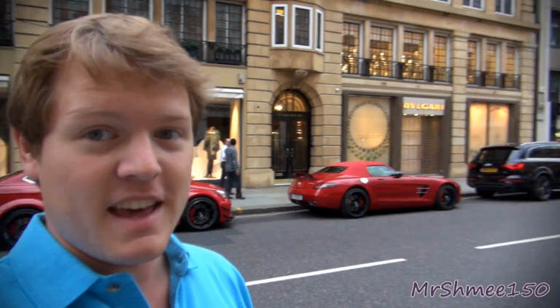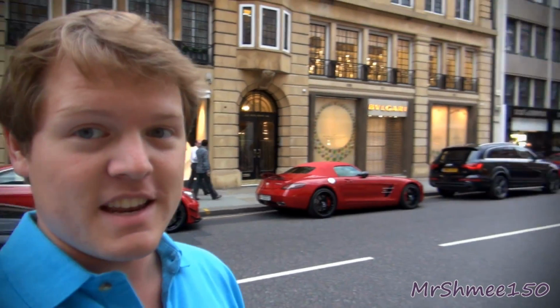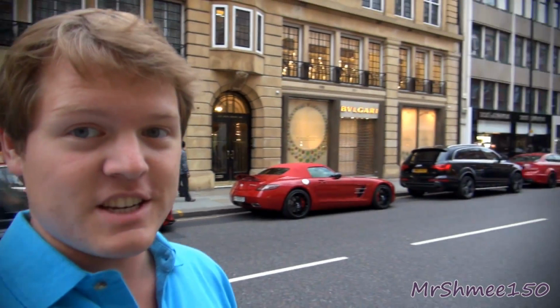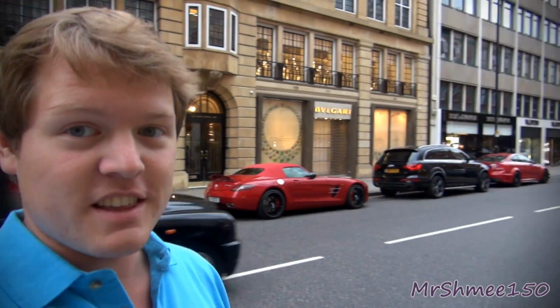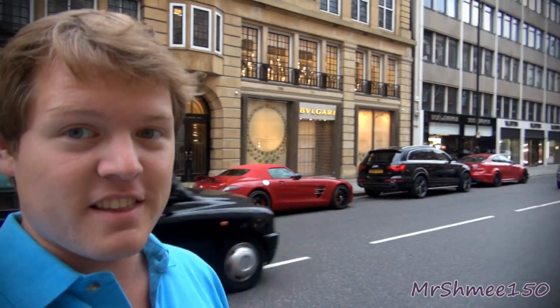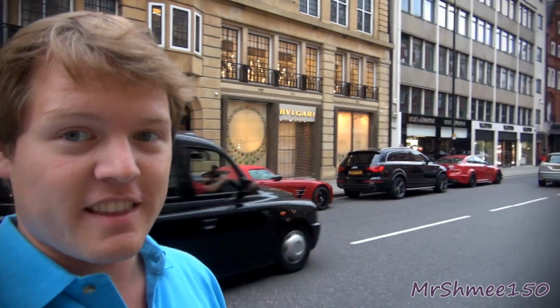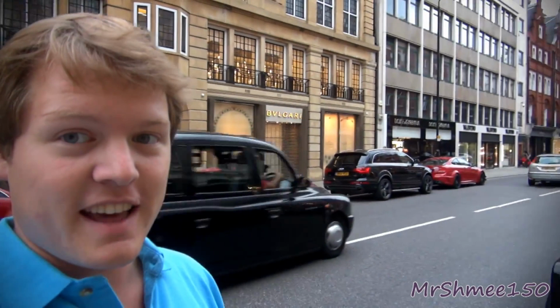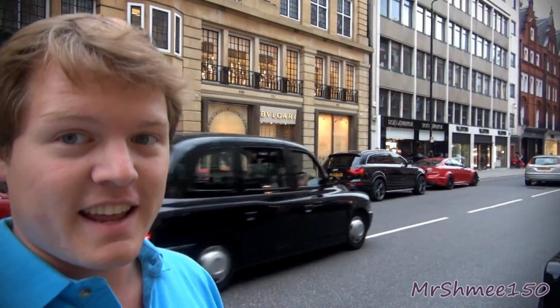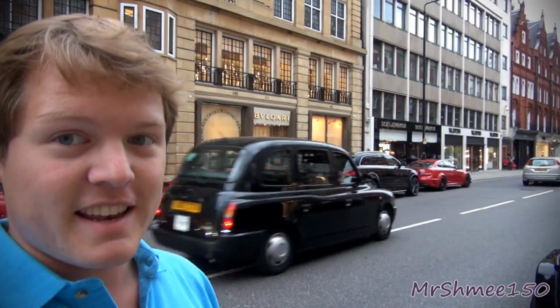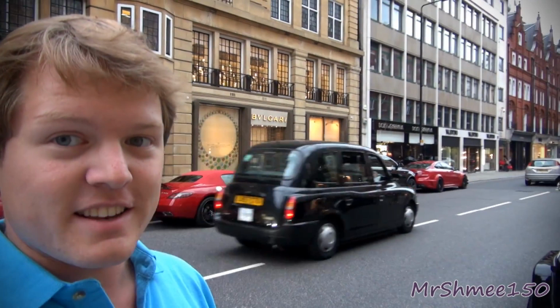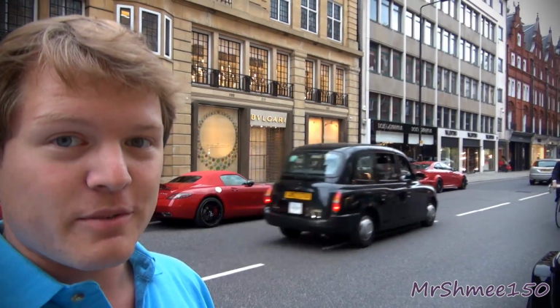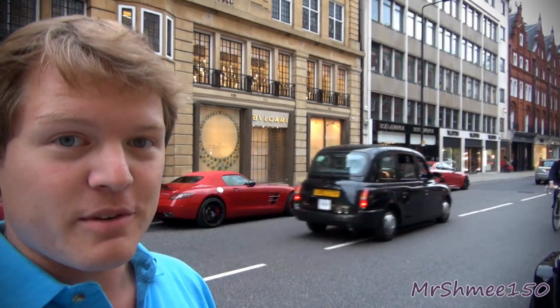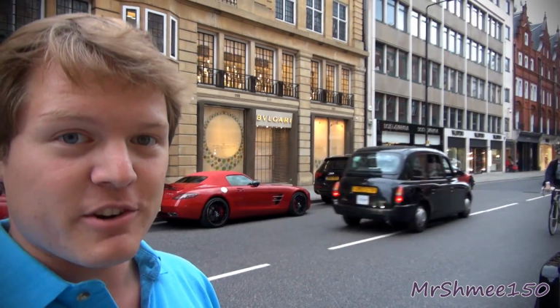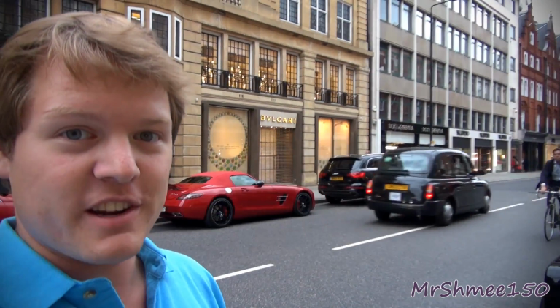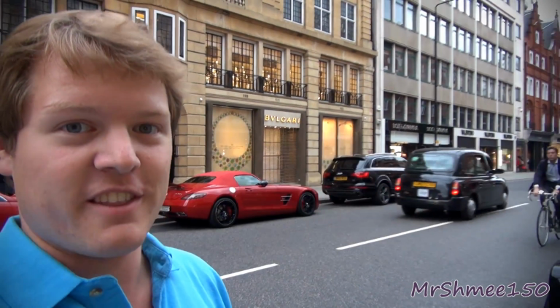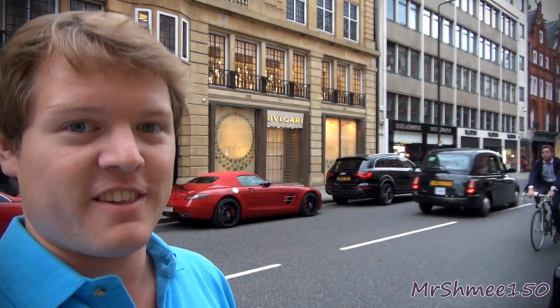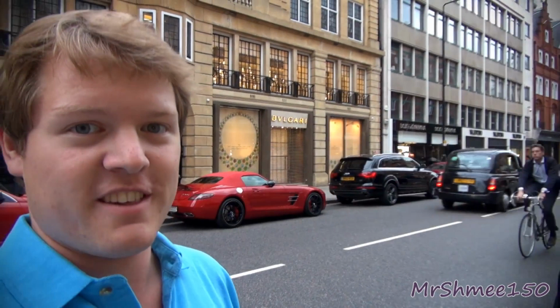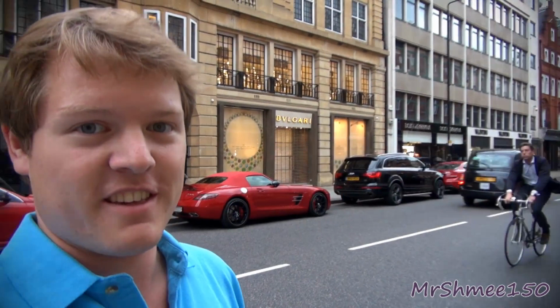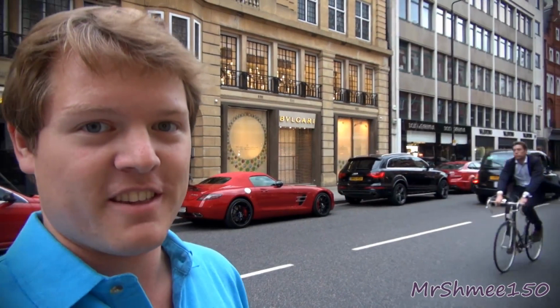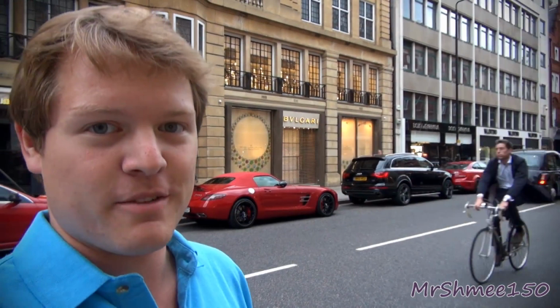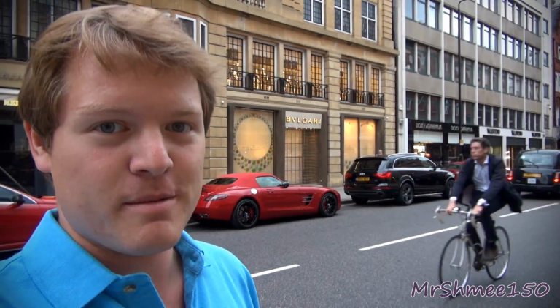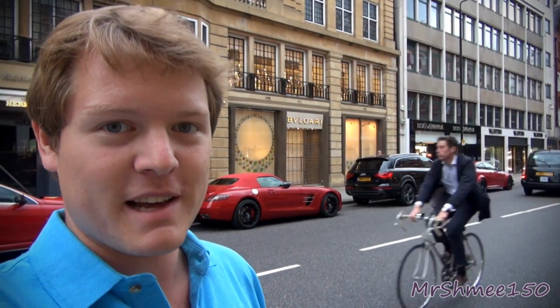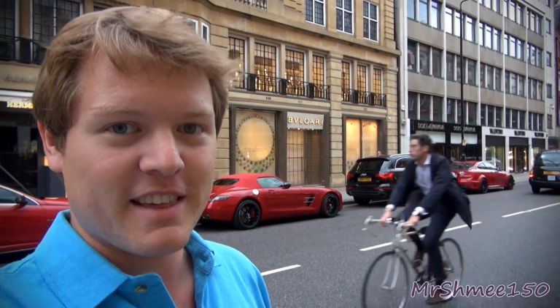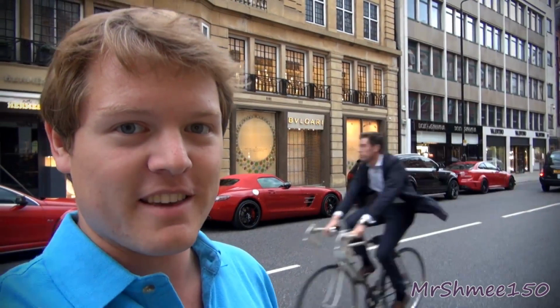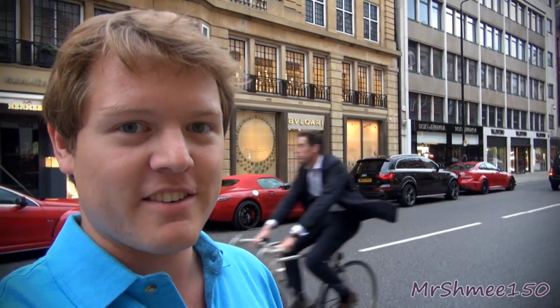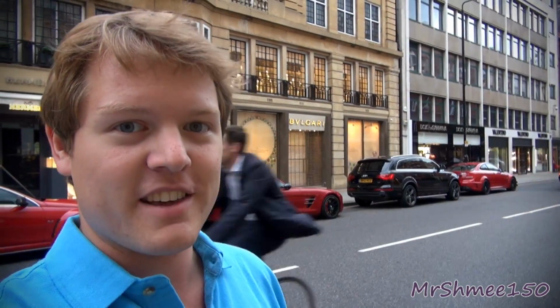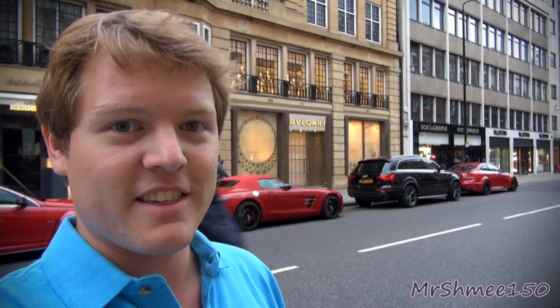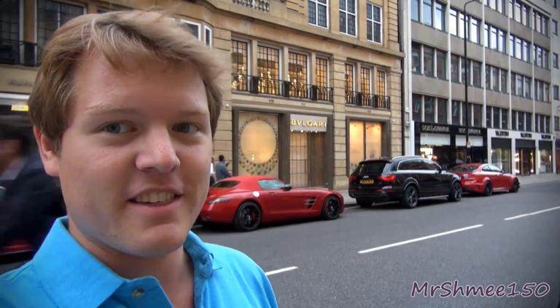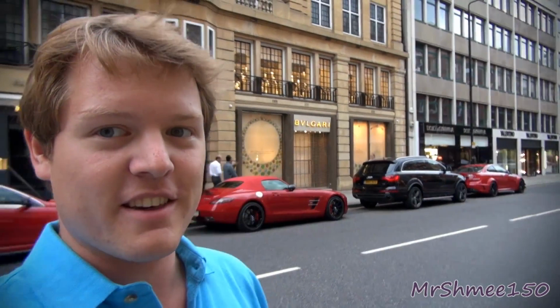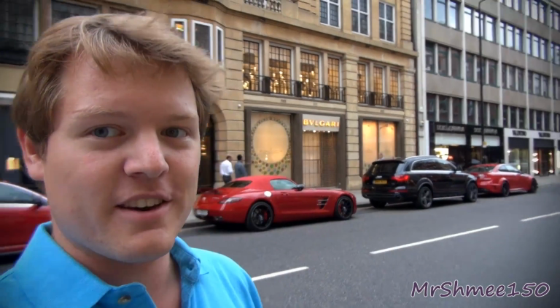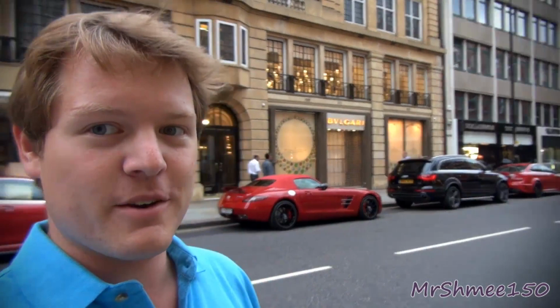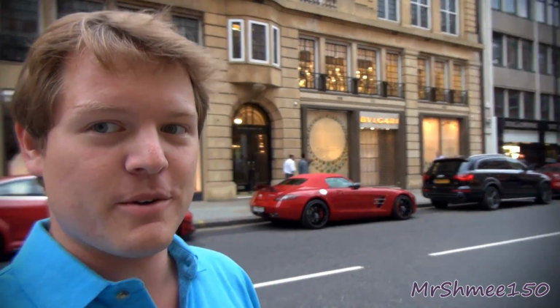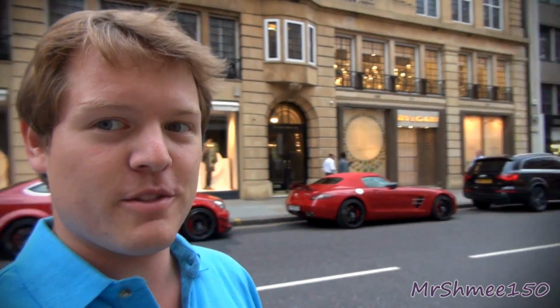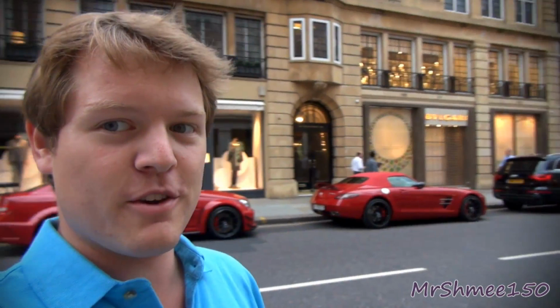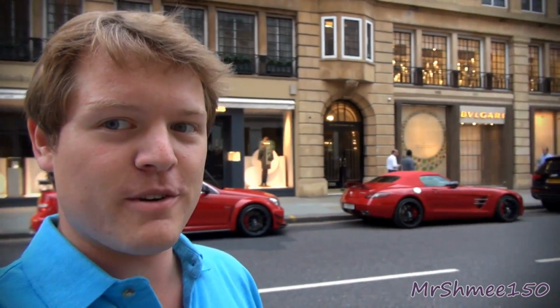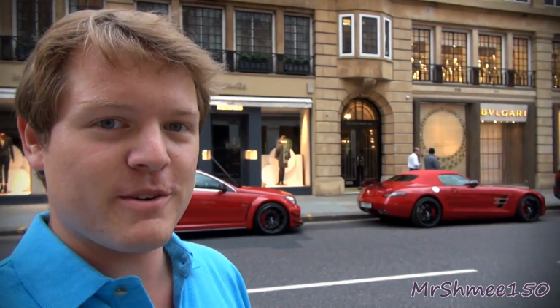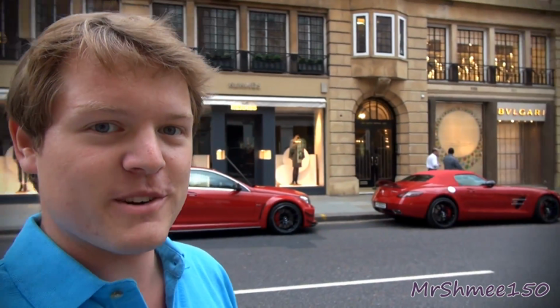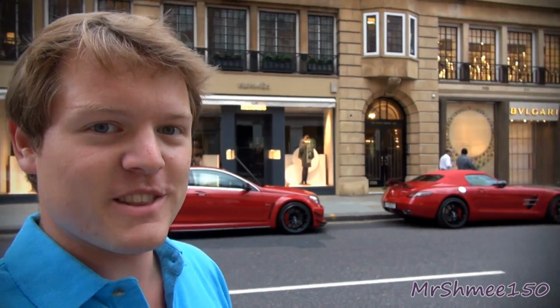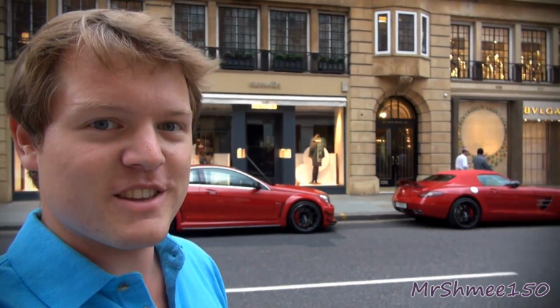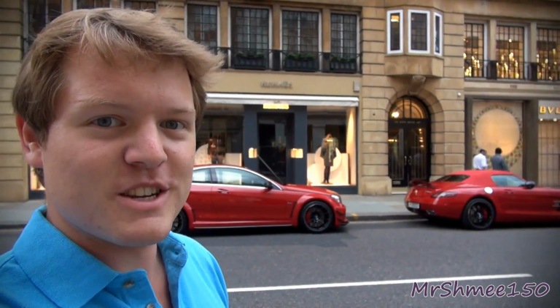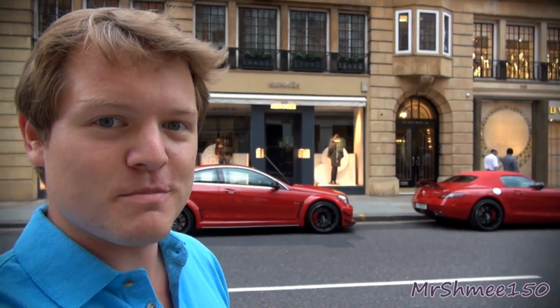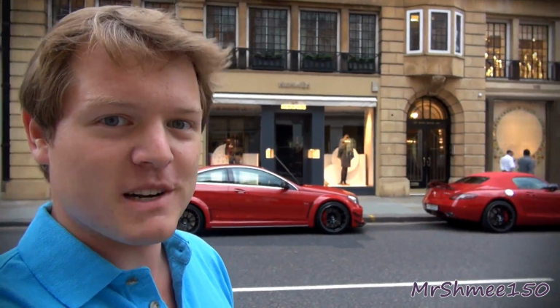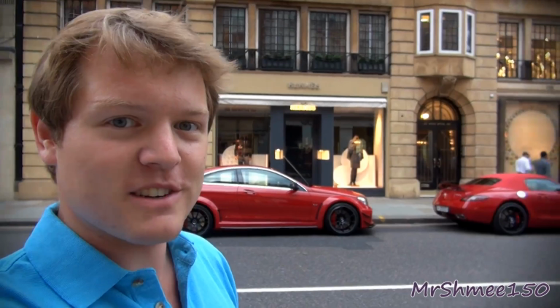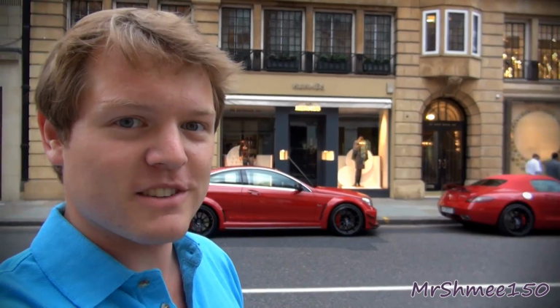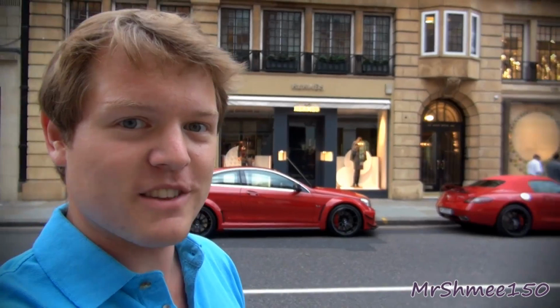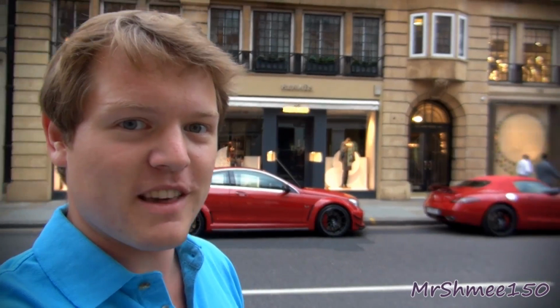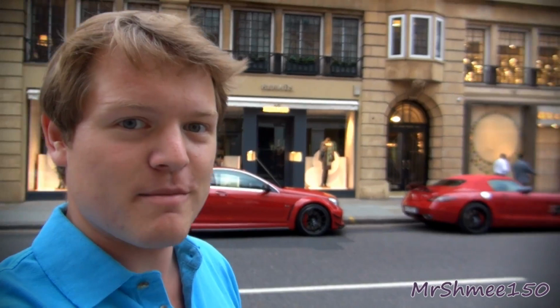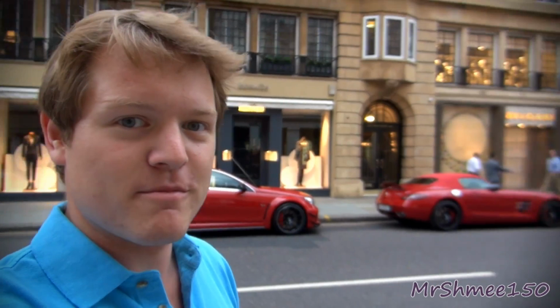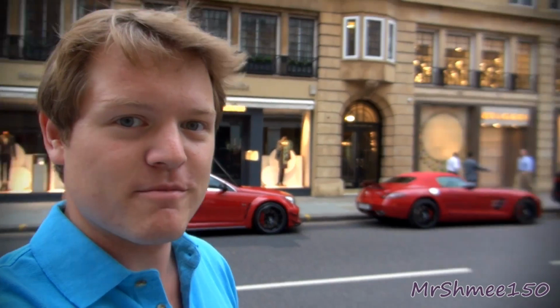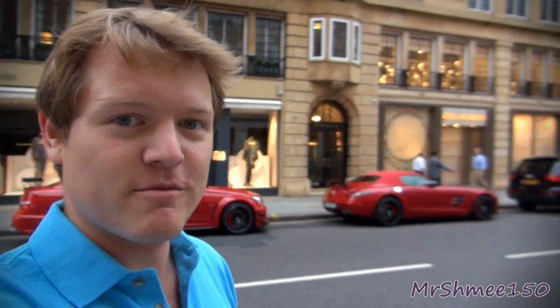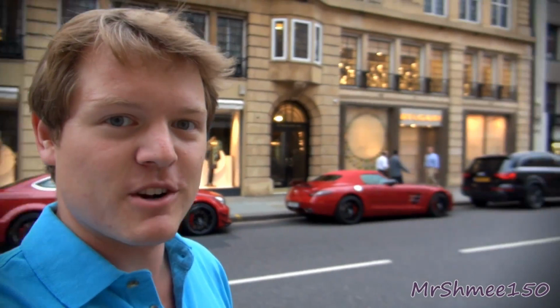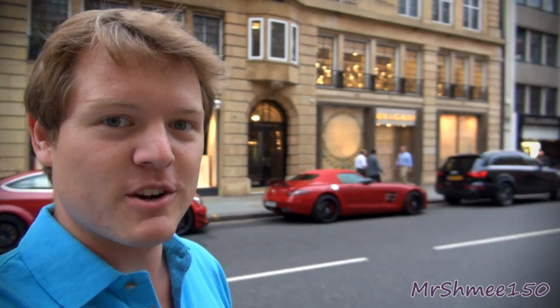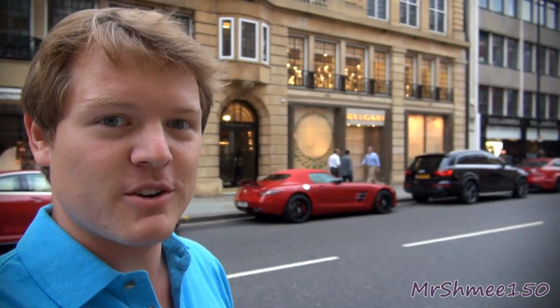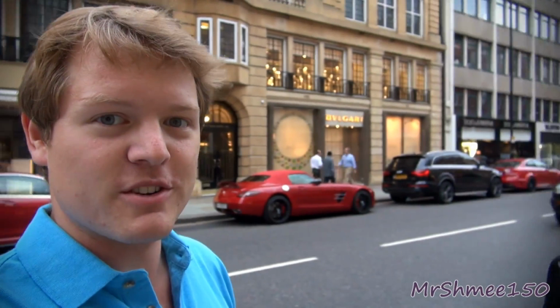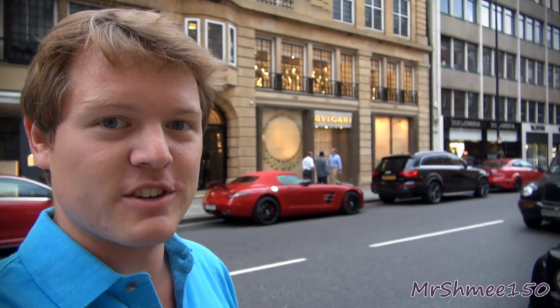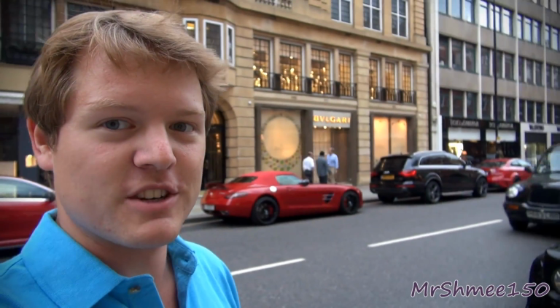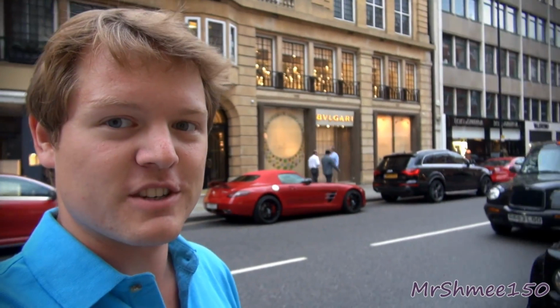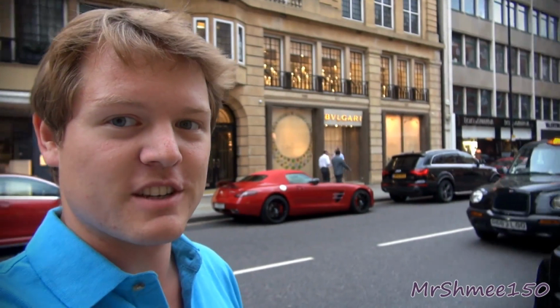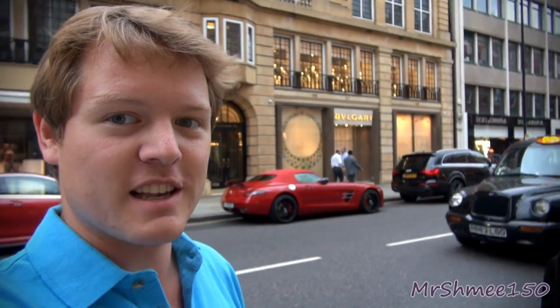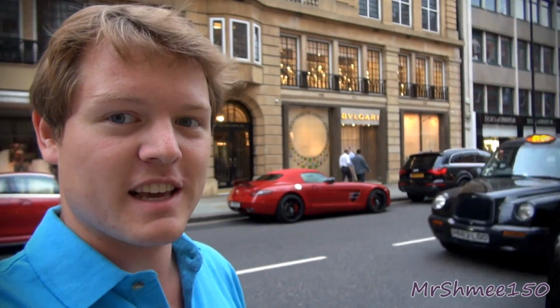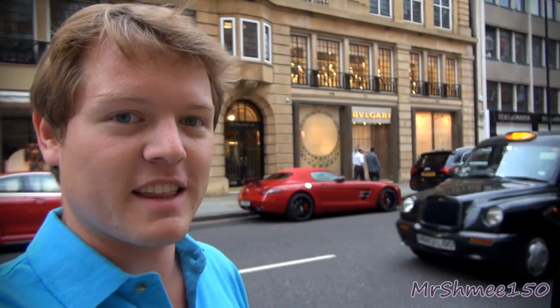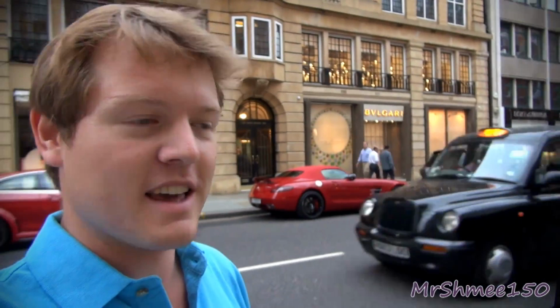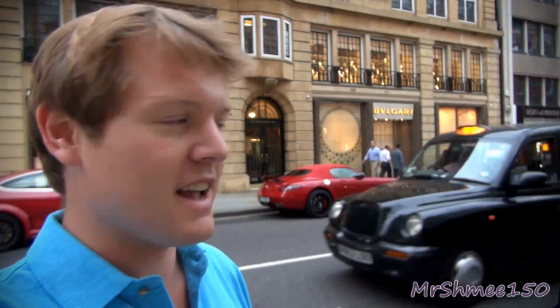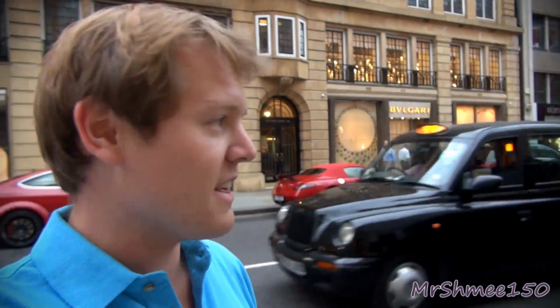And then just at that end we've got another C63 Black Series, so two red ones just parked on the same road, just like that.